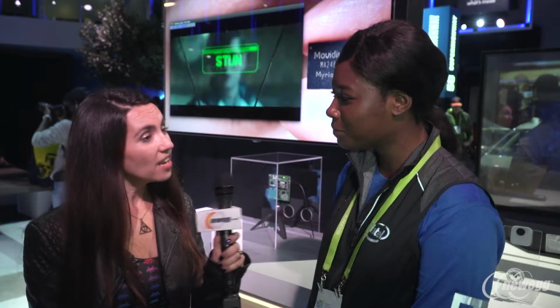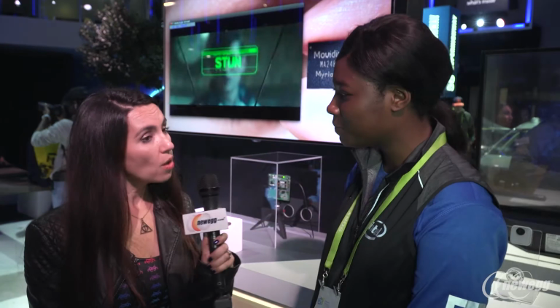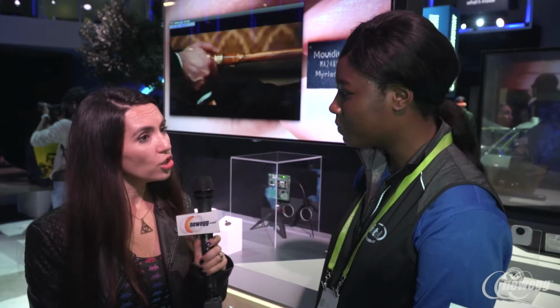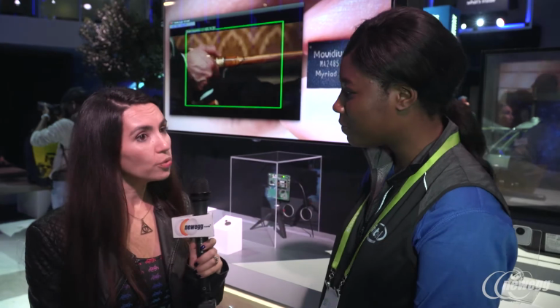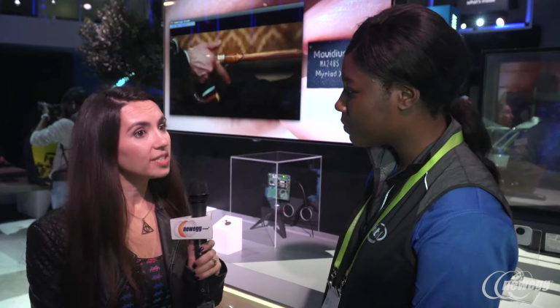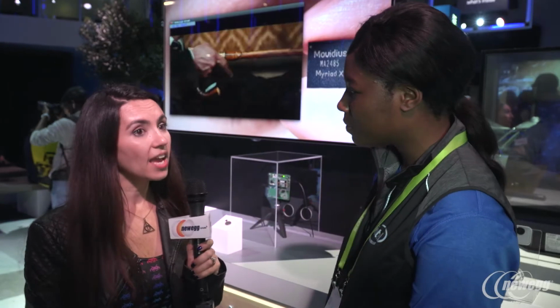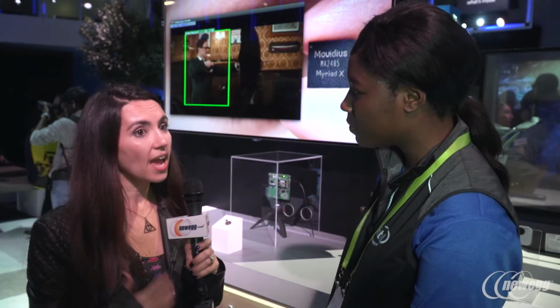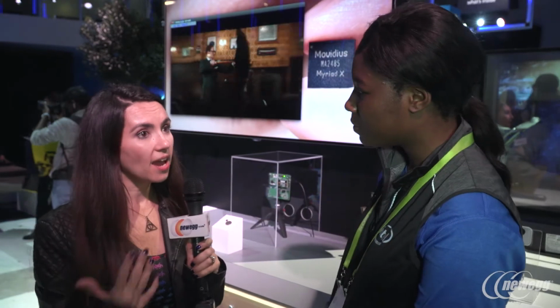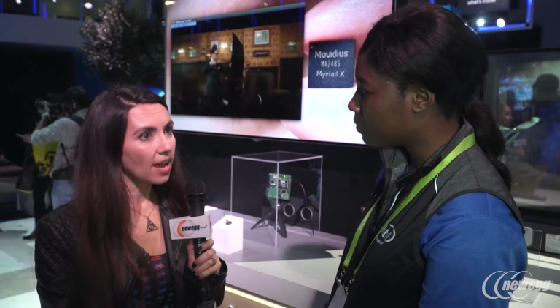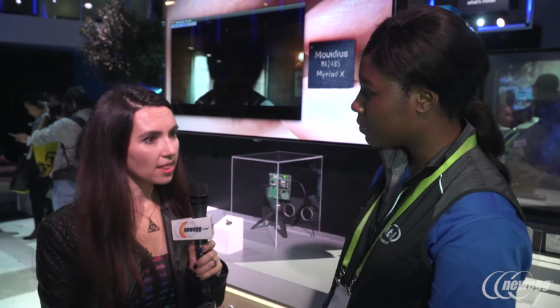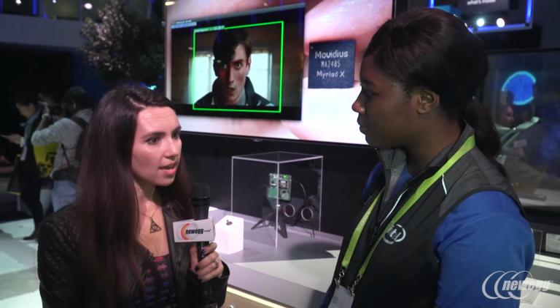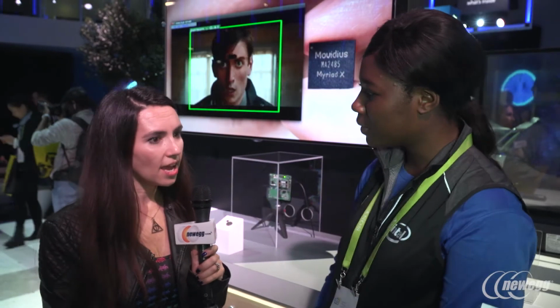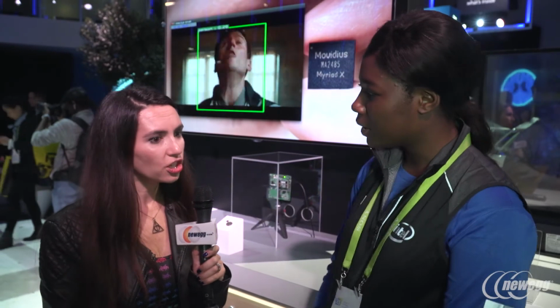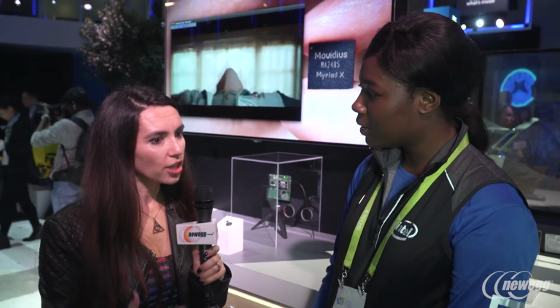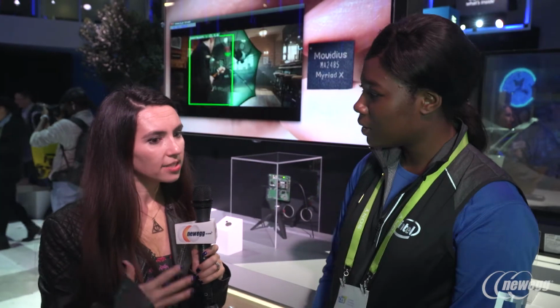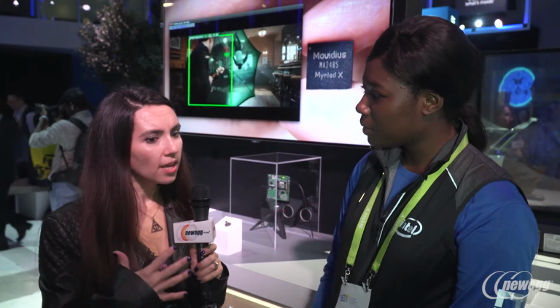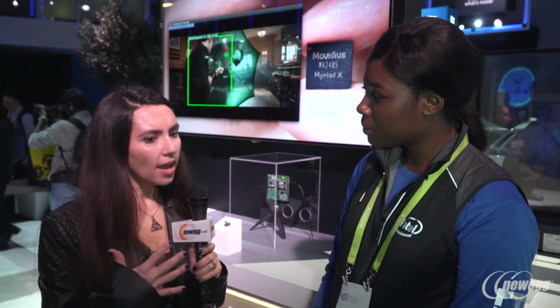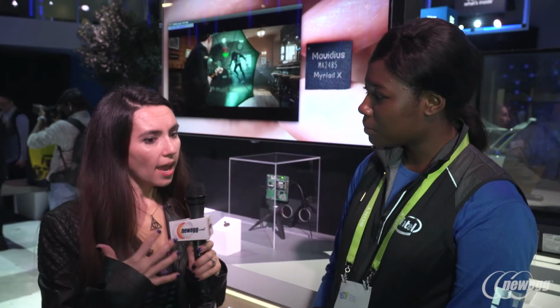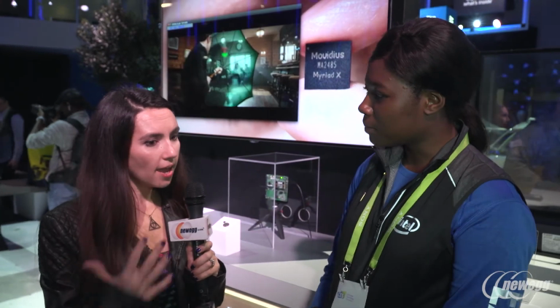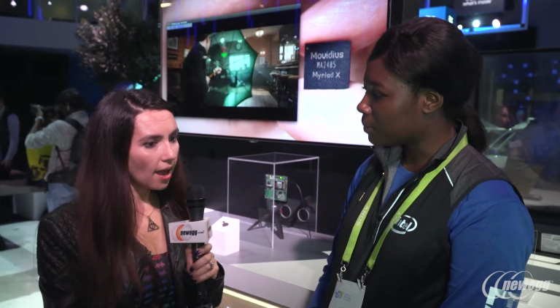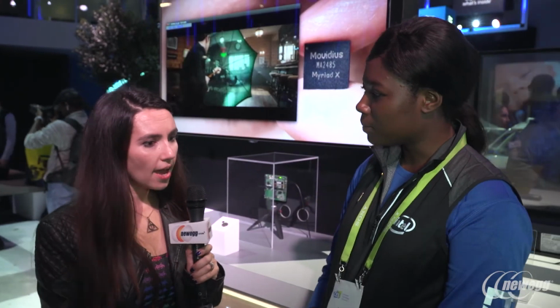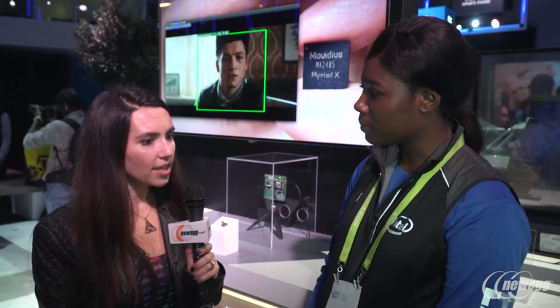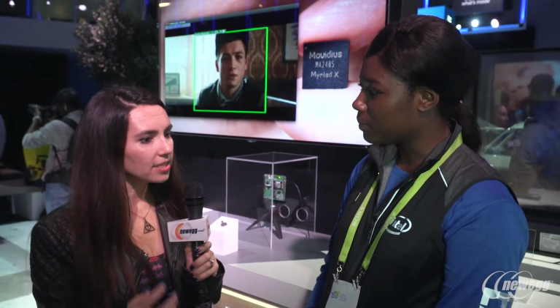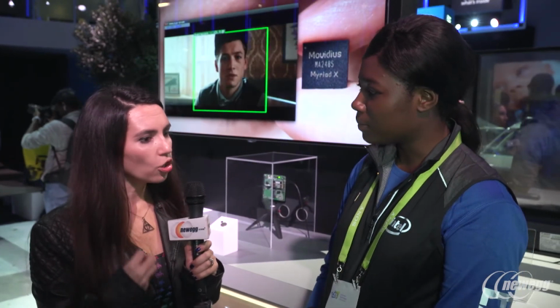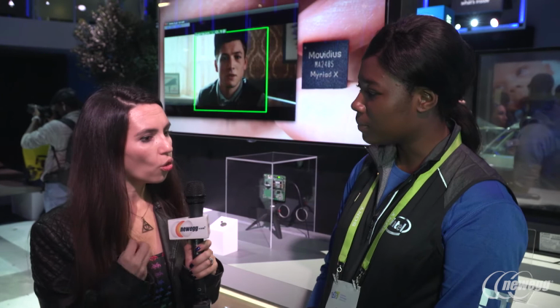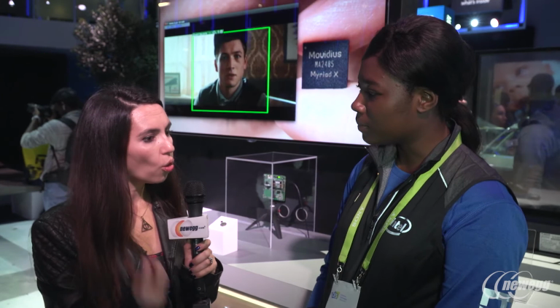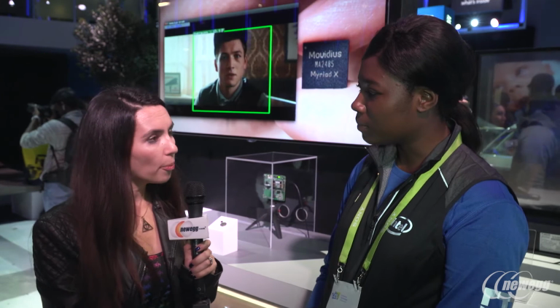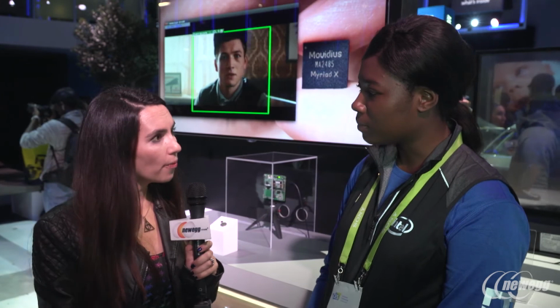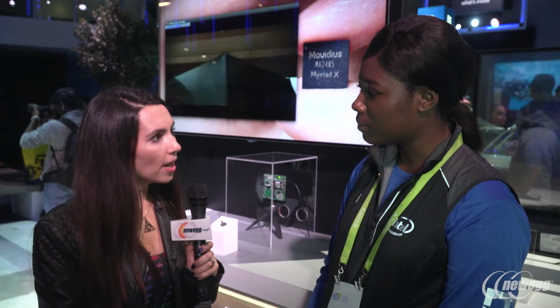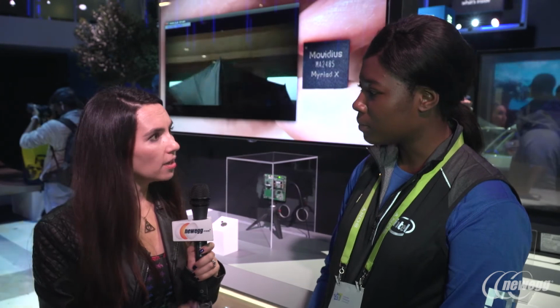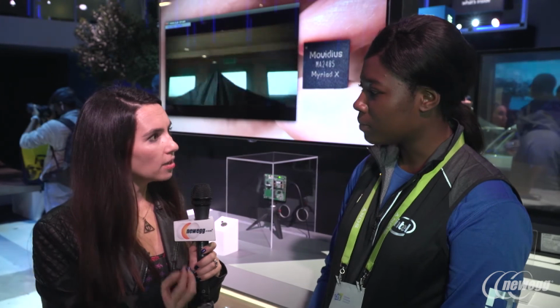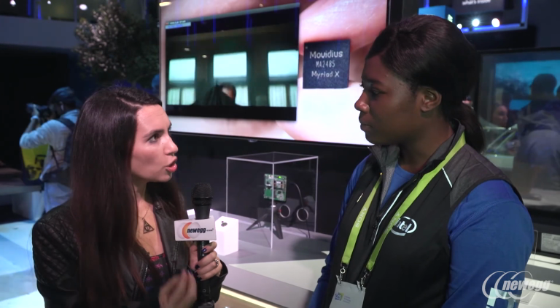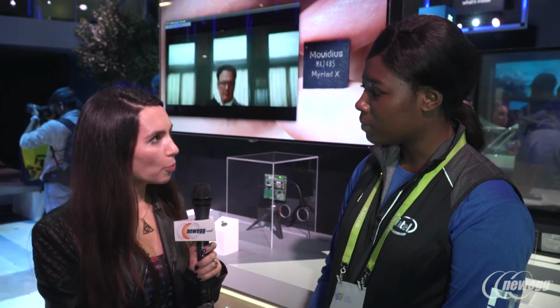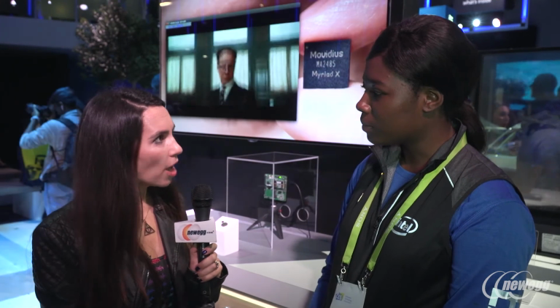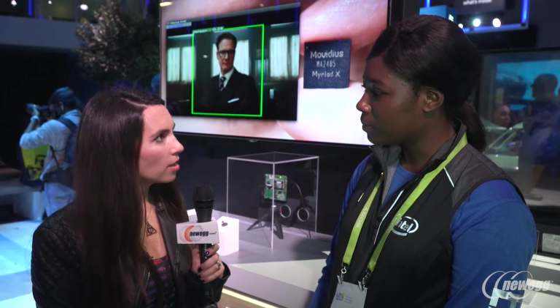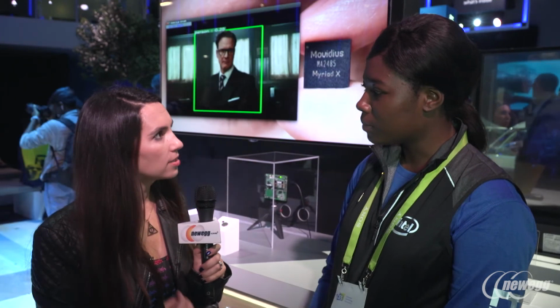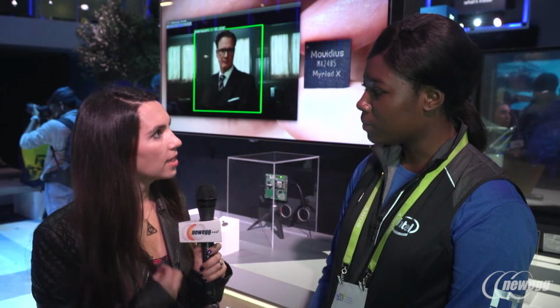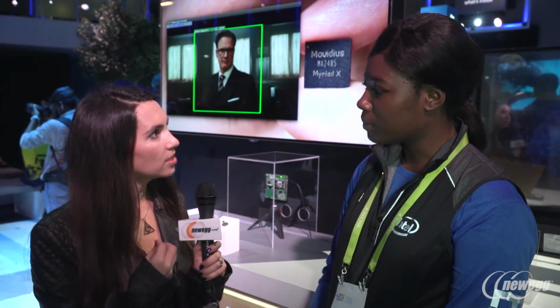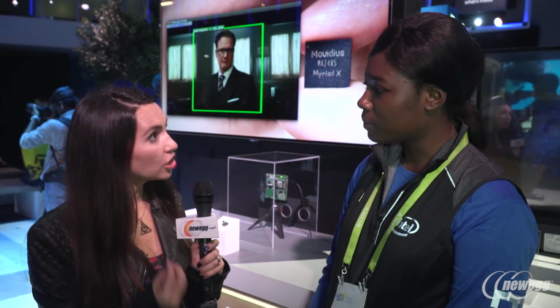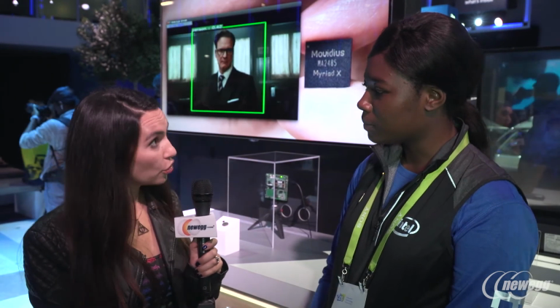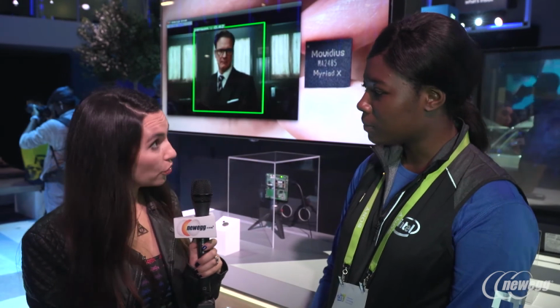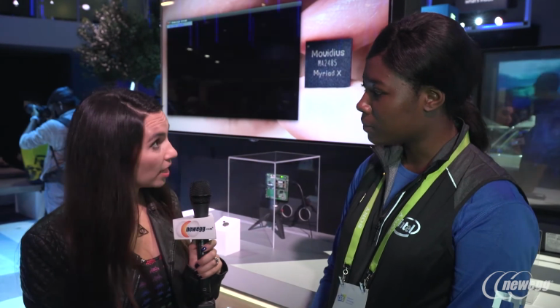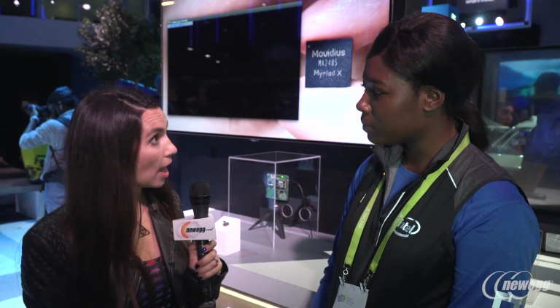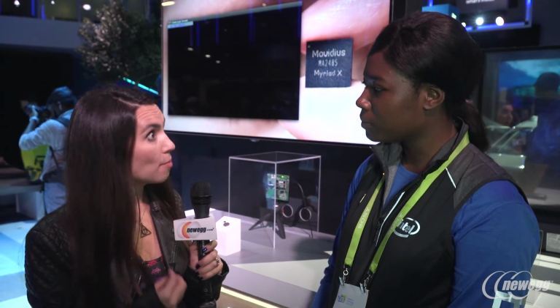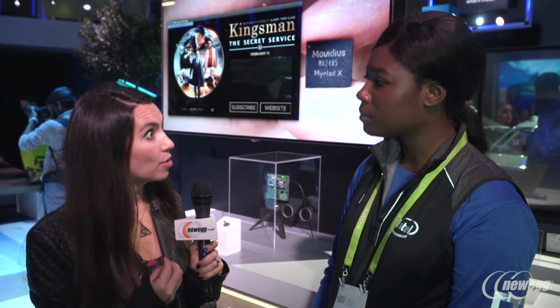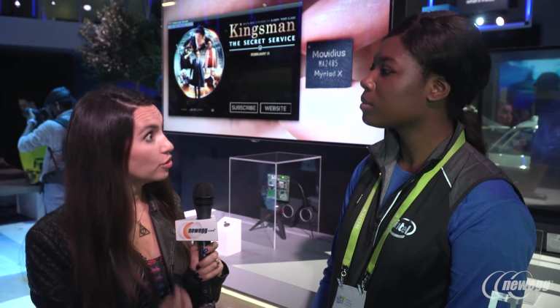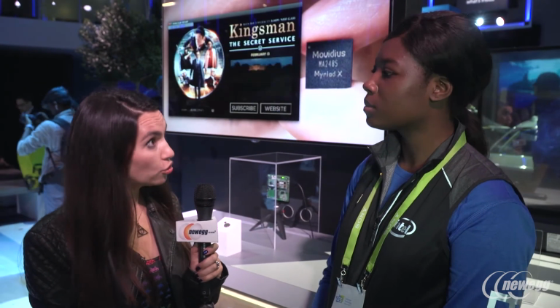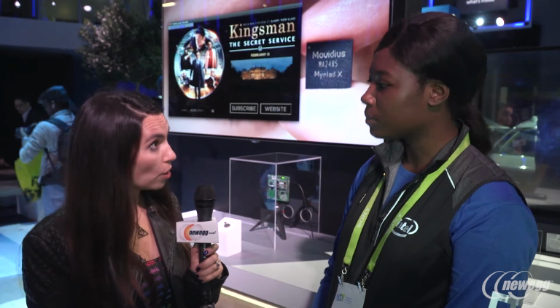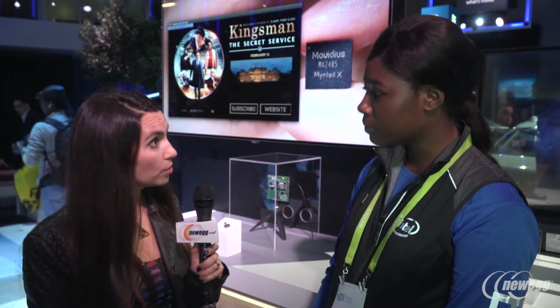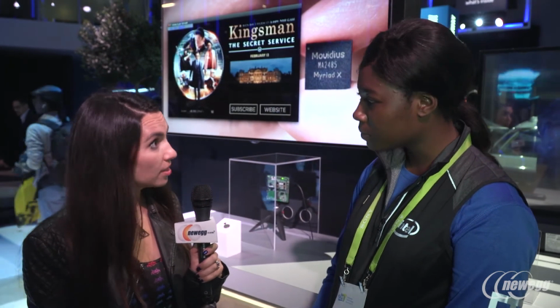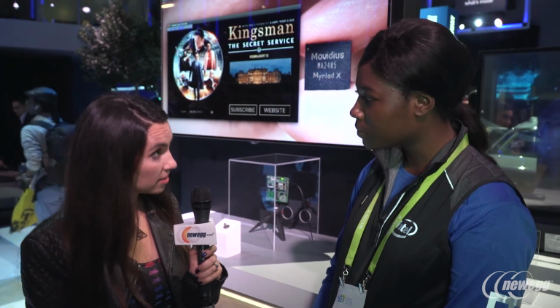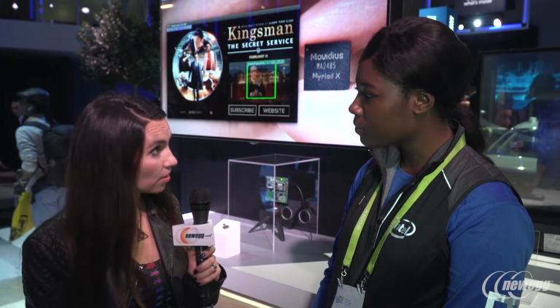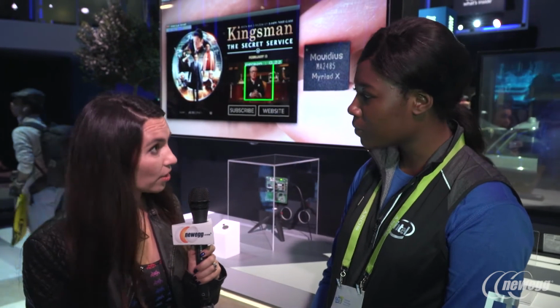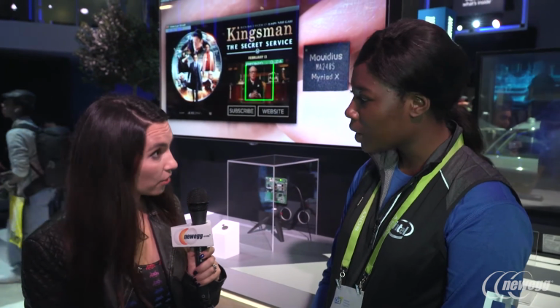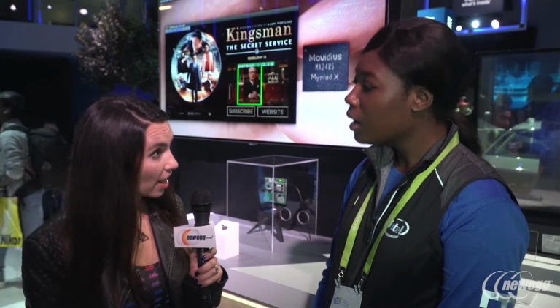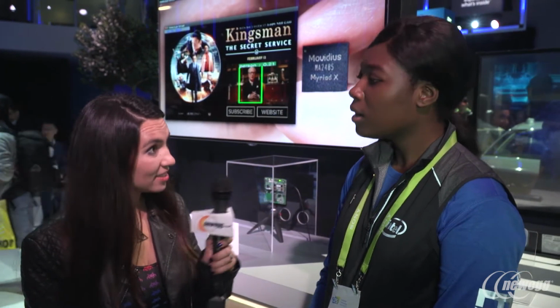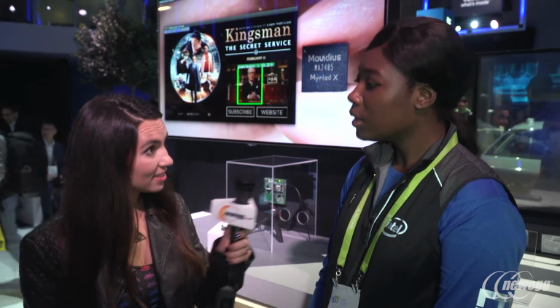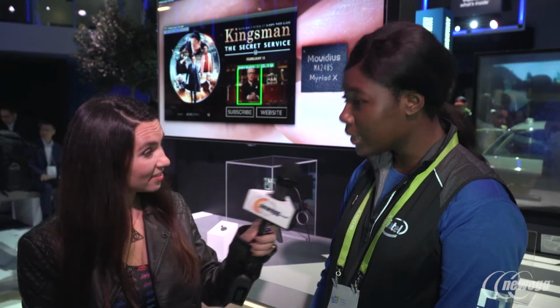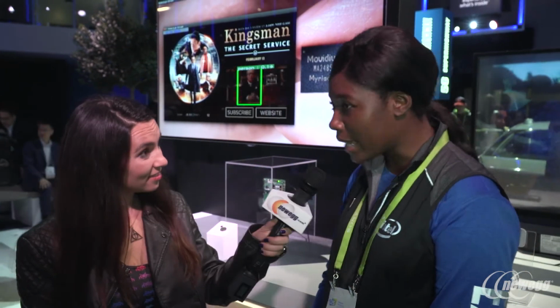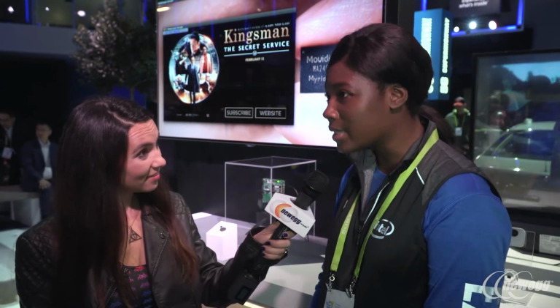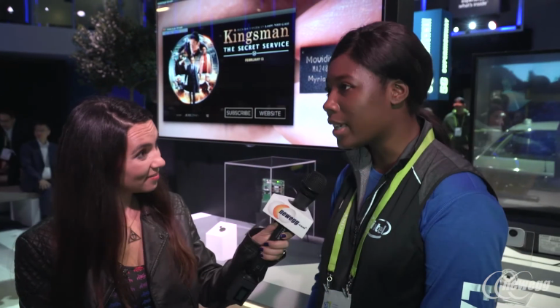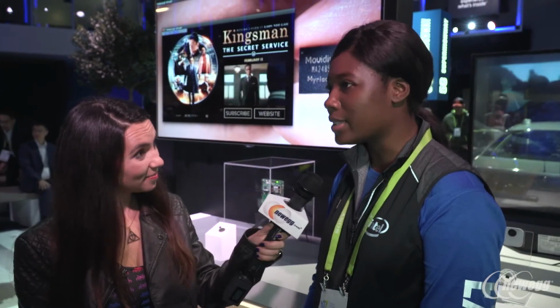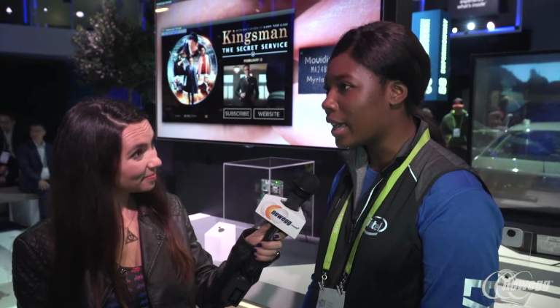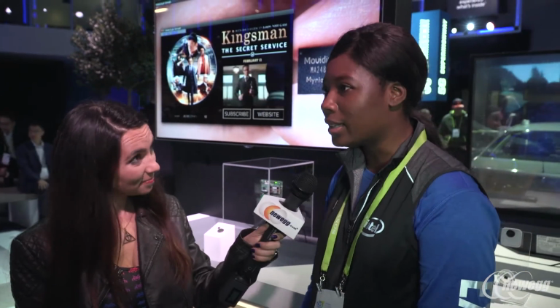When you say AI at the edge, that's AI incorporated into products like security cameras, drones, etc., correct? Yes, exactly.